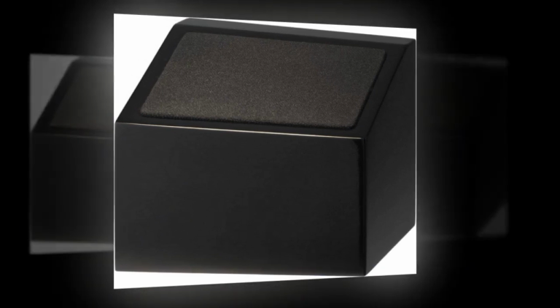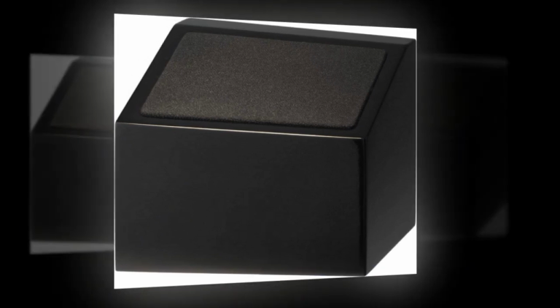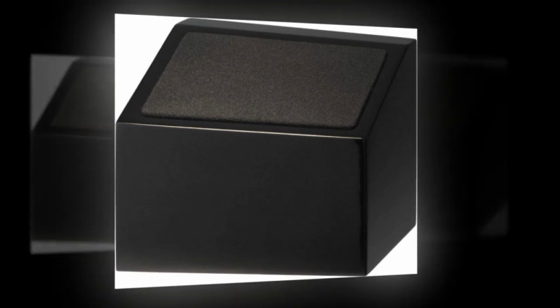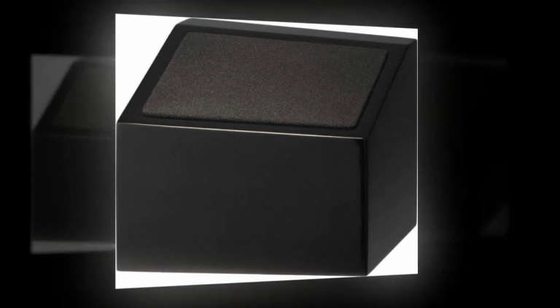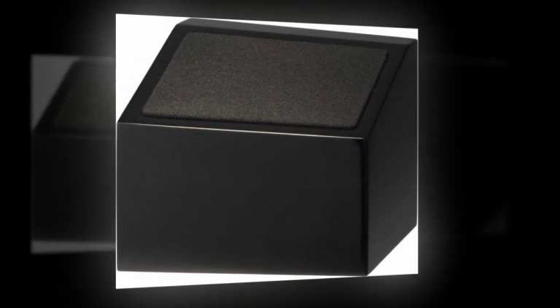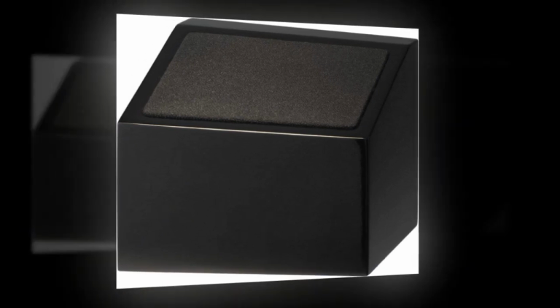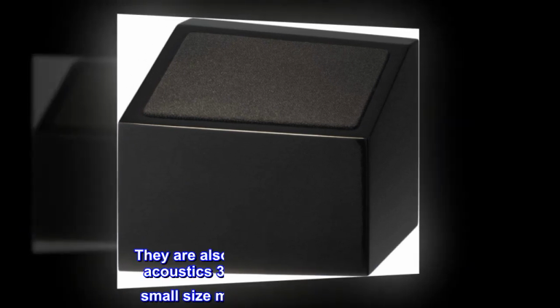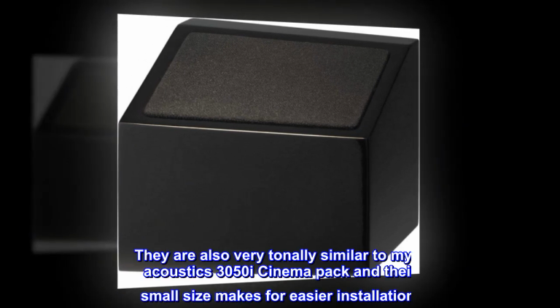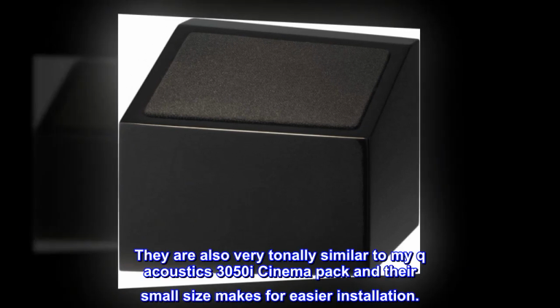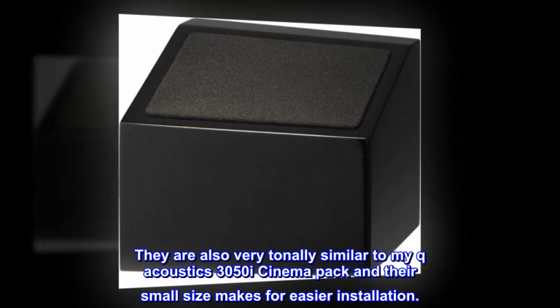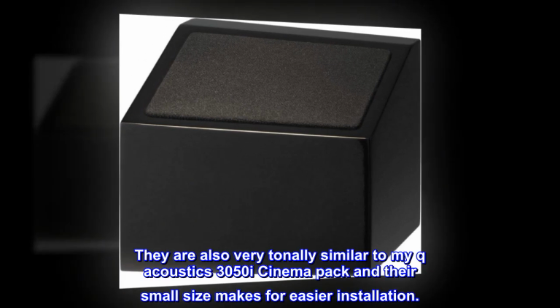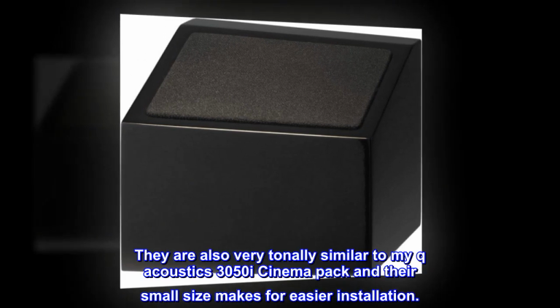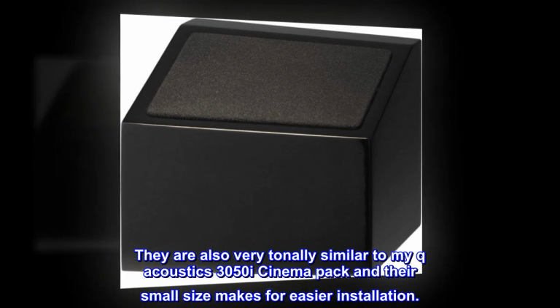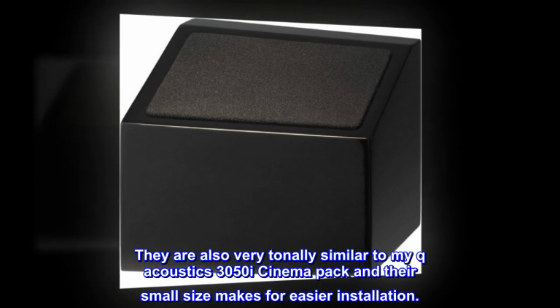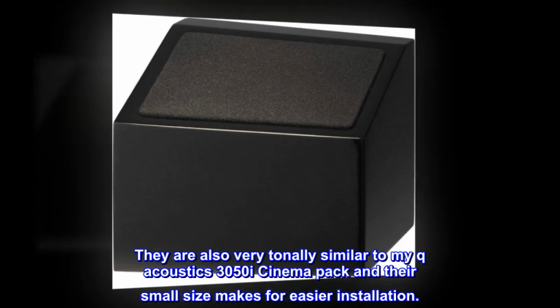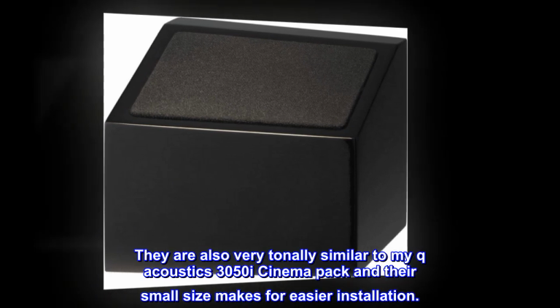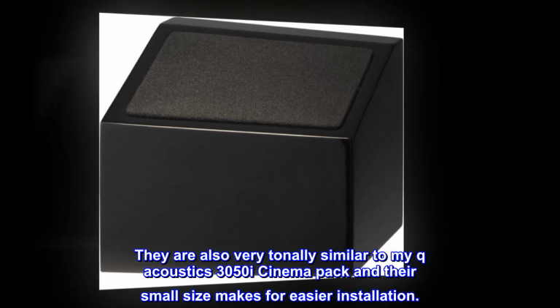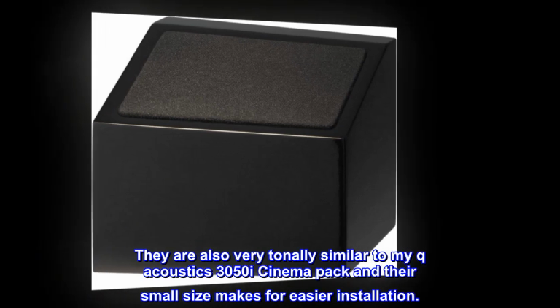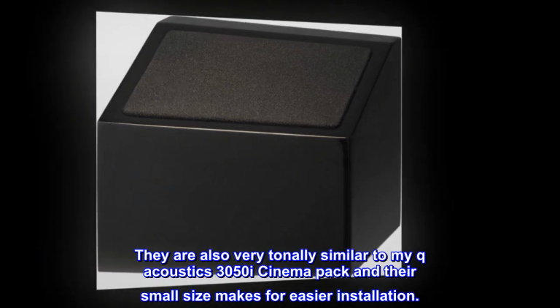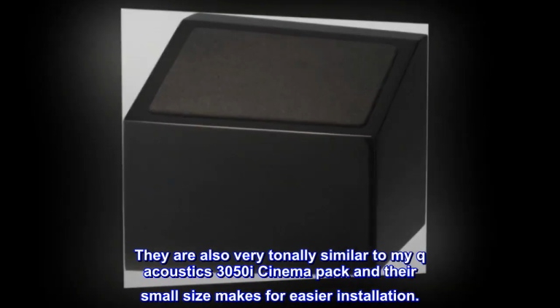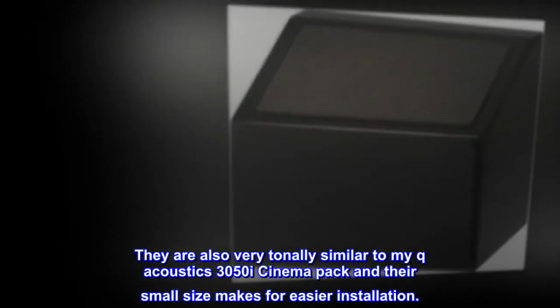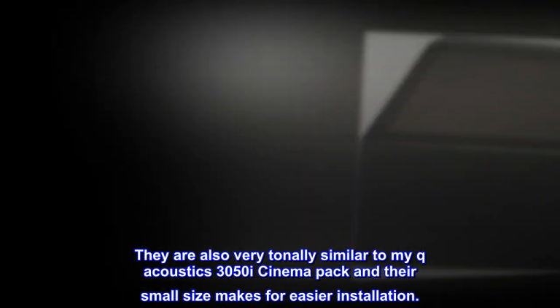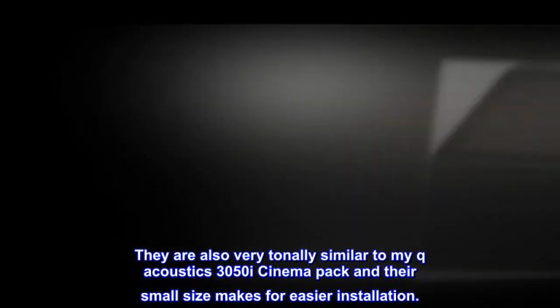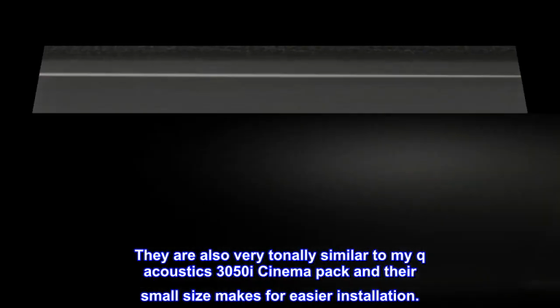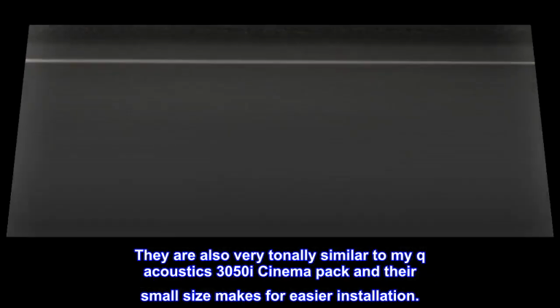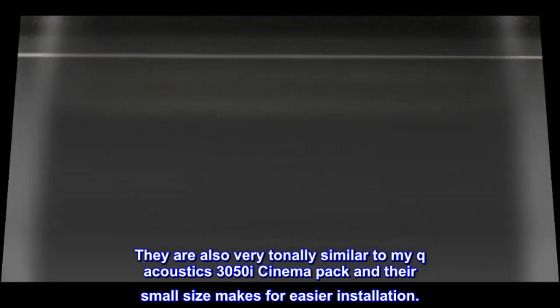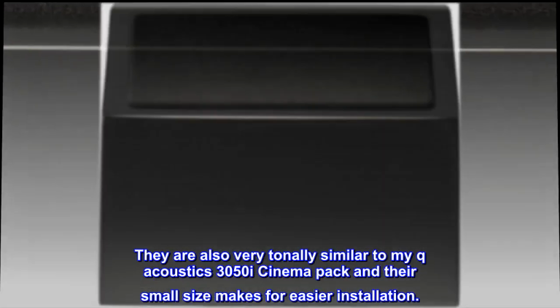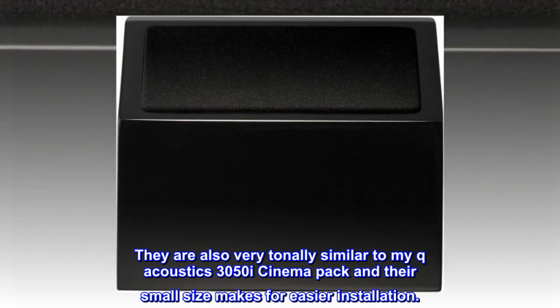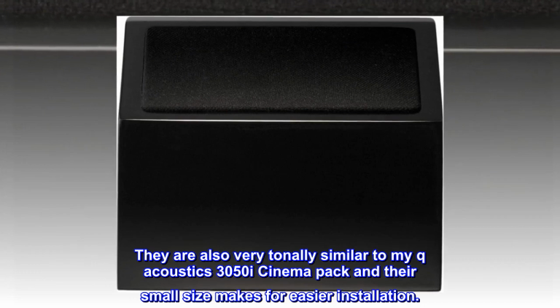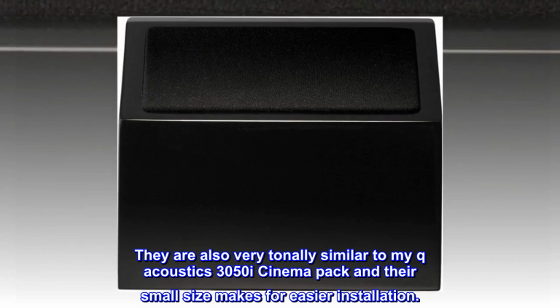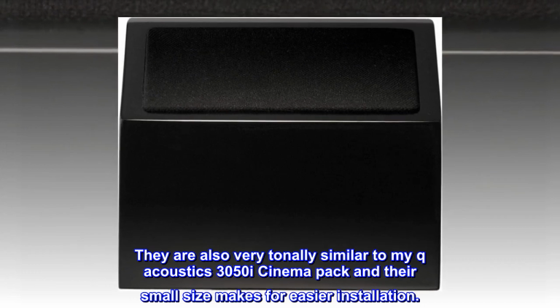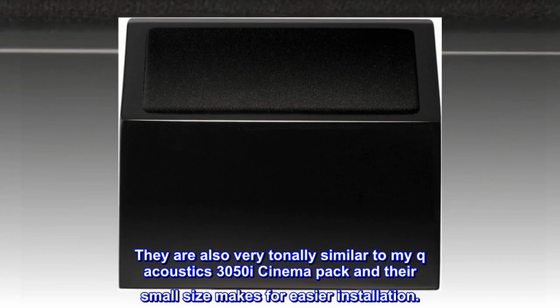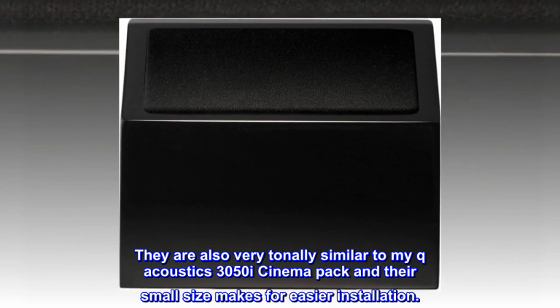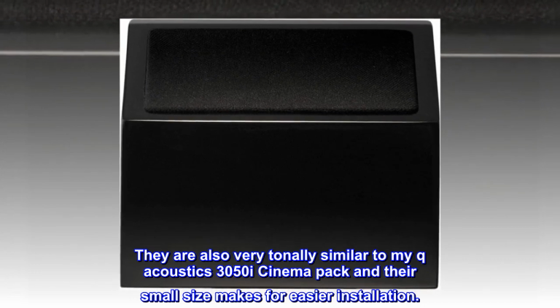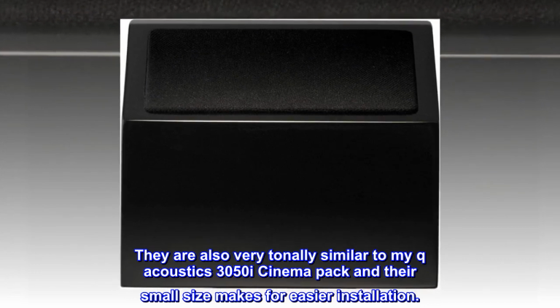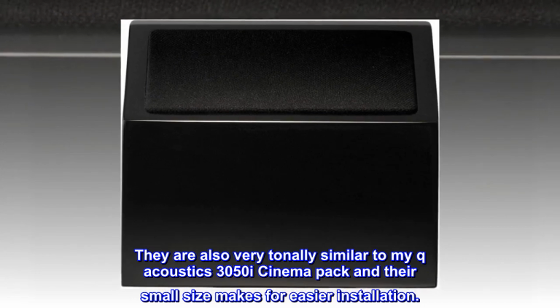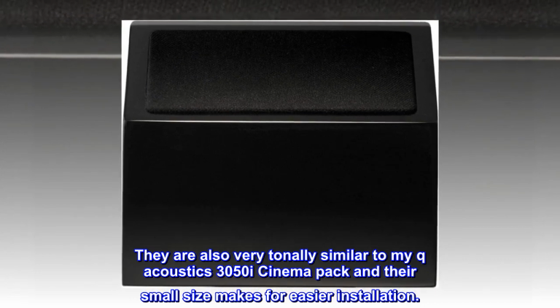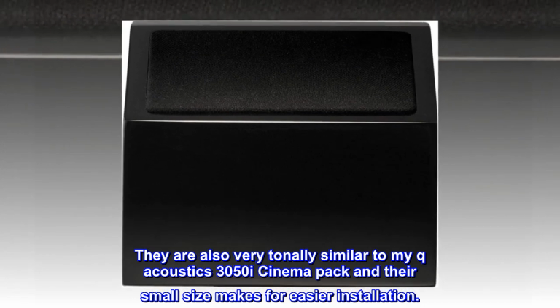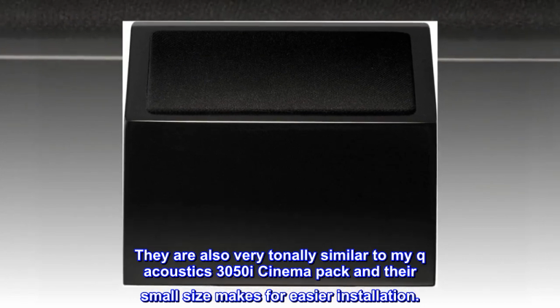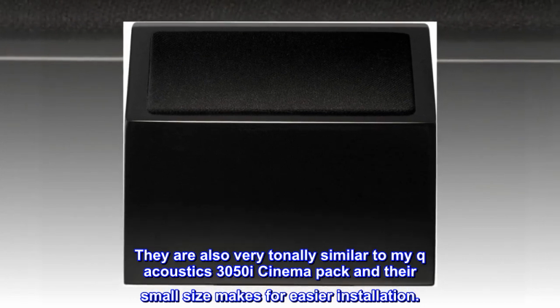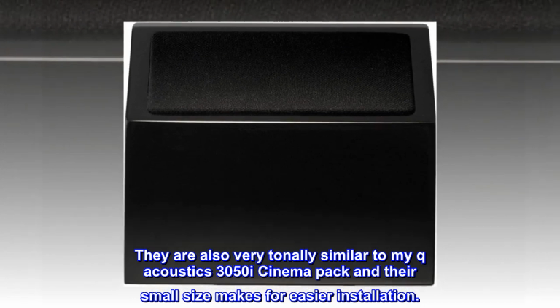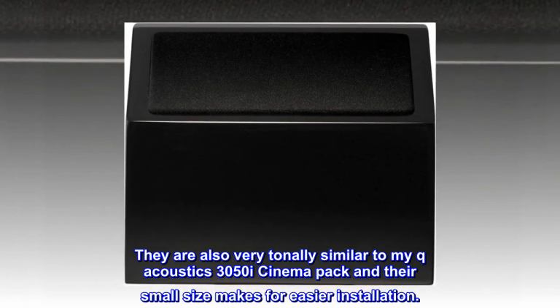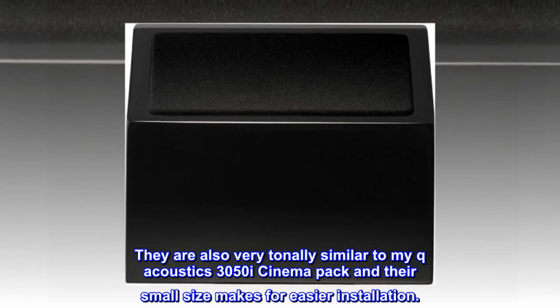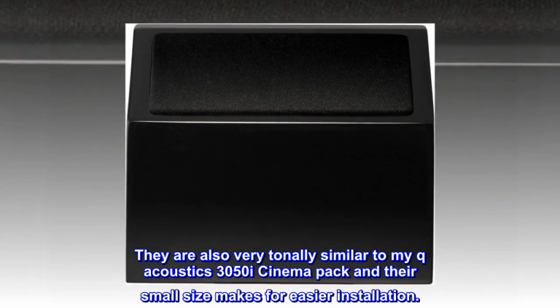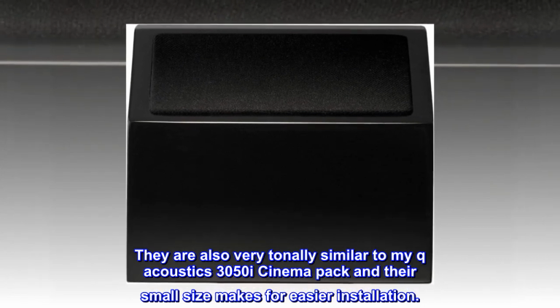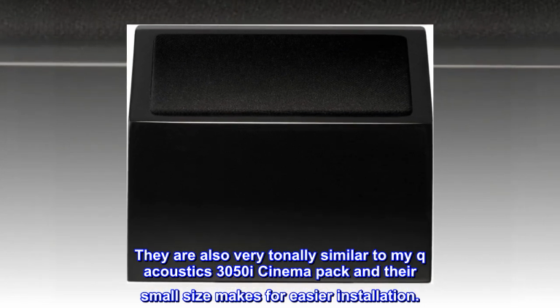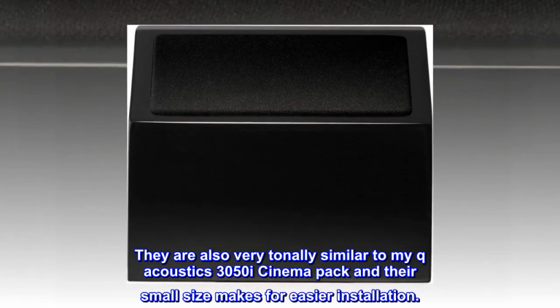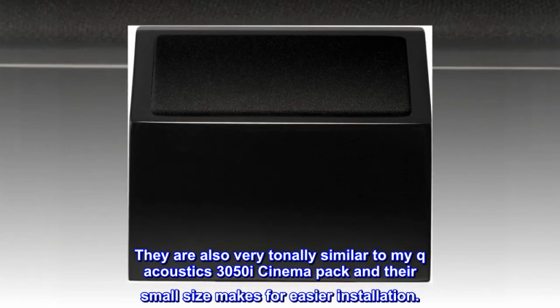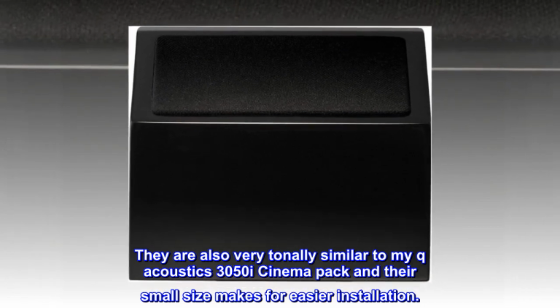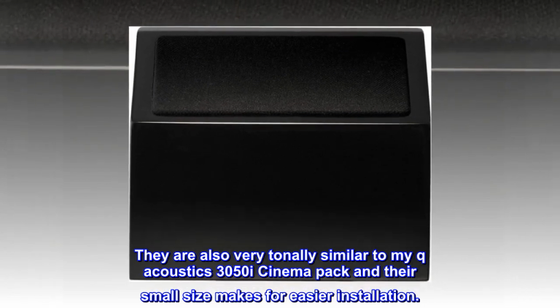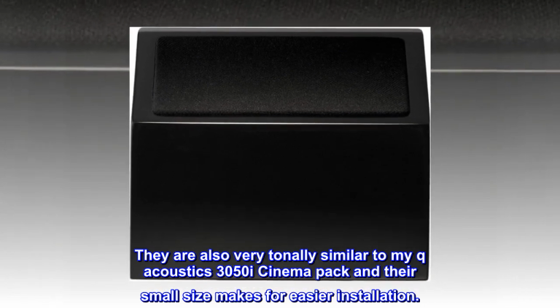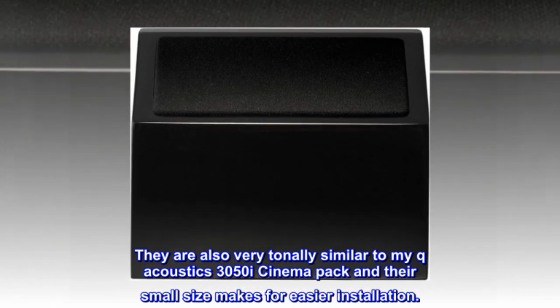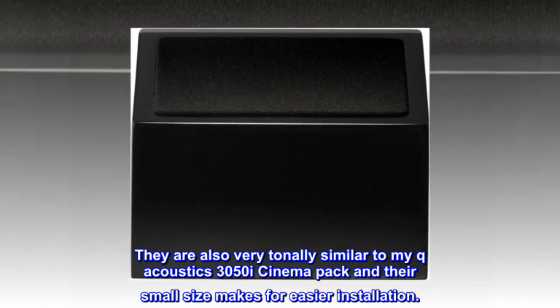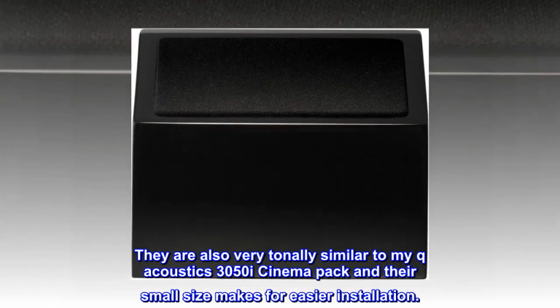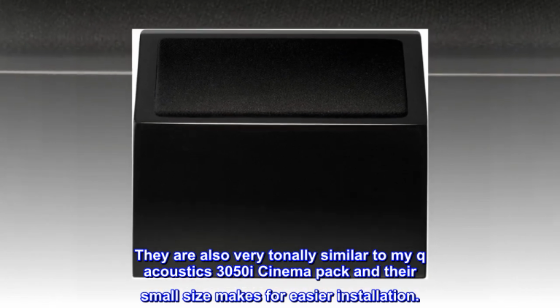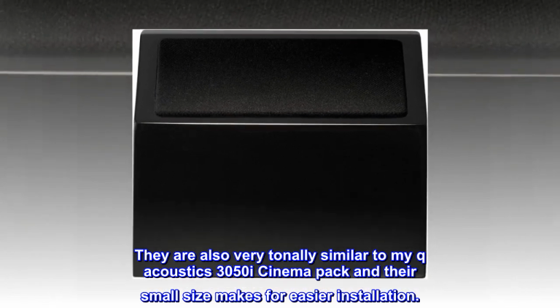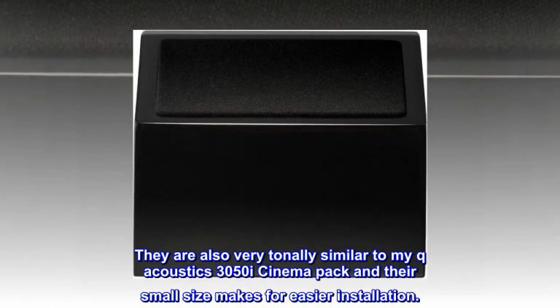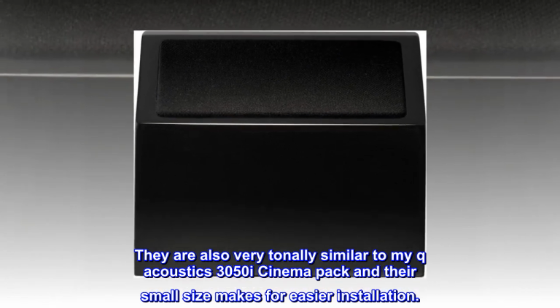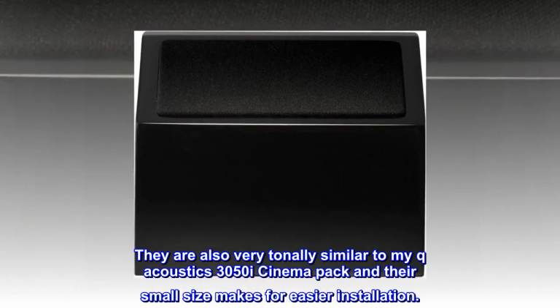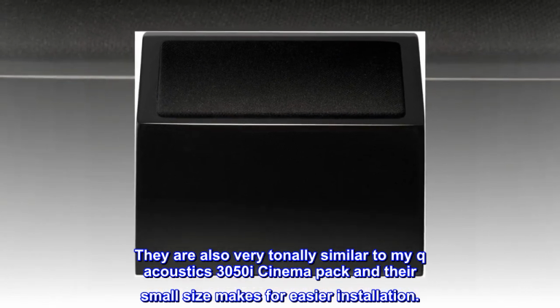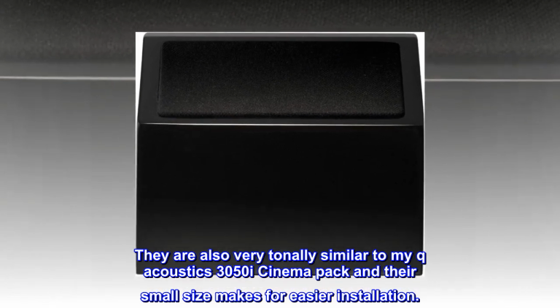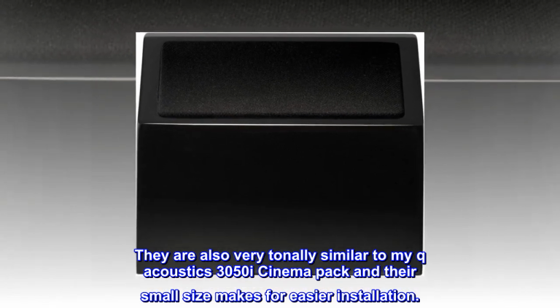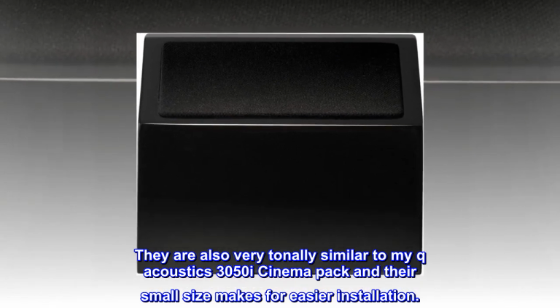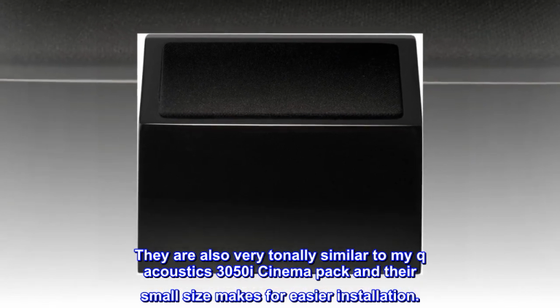They are also very tonally similar to my Q Acoustics 3050i Cinema Pack, and their small size makes for easier installation.